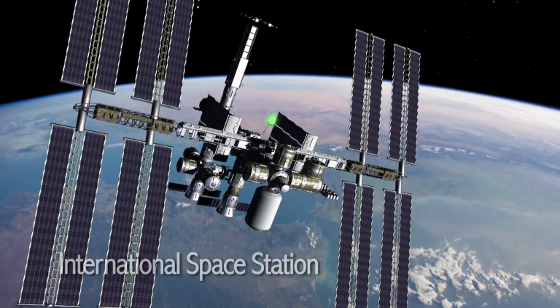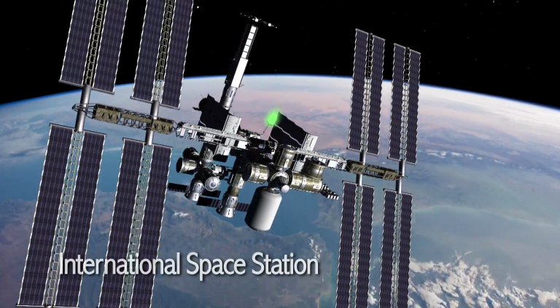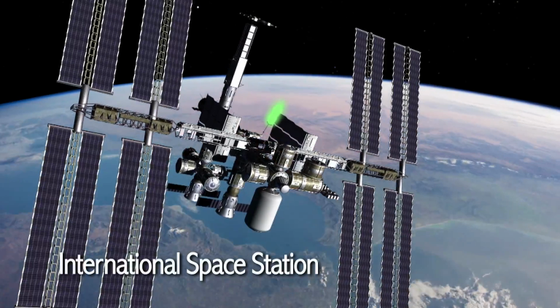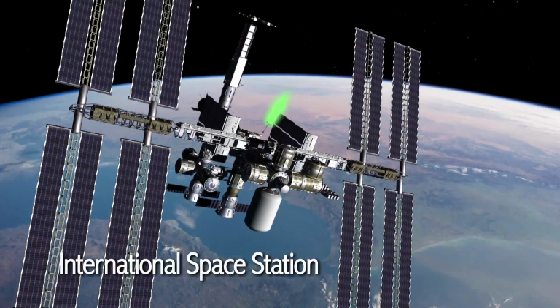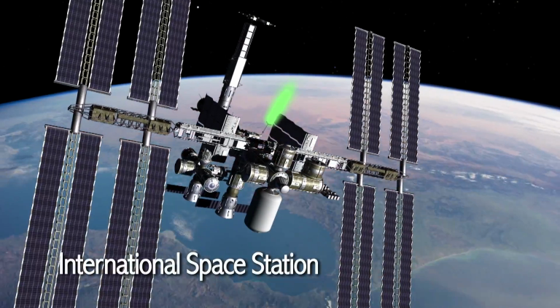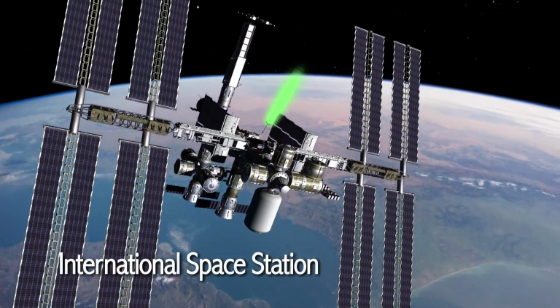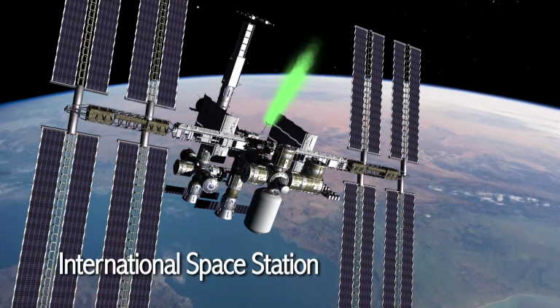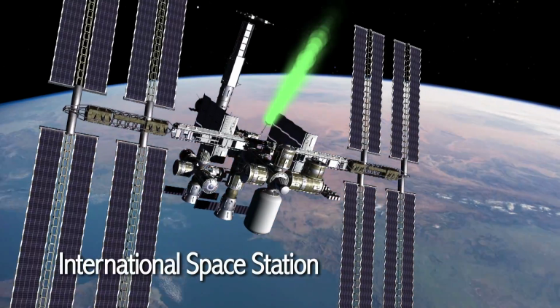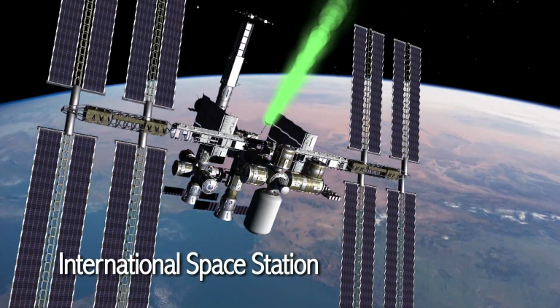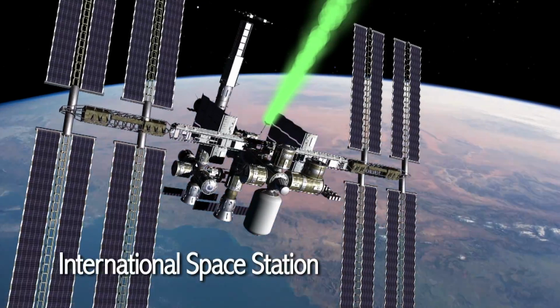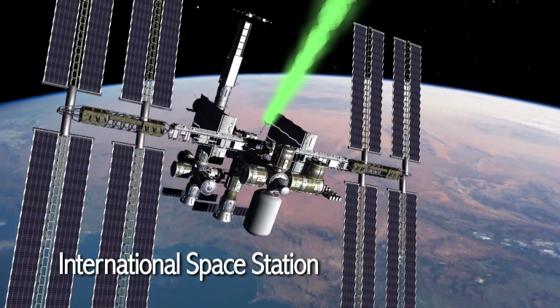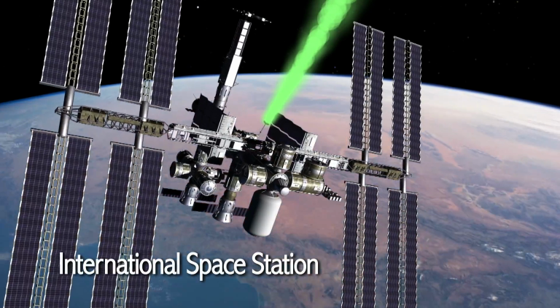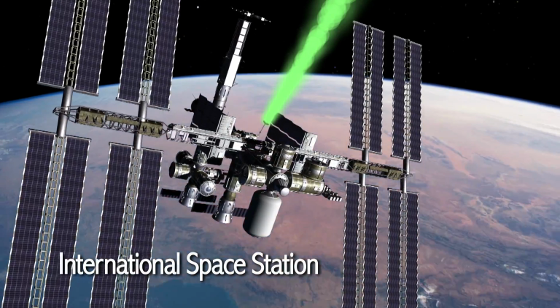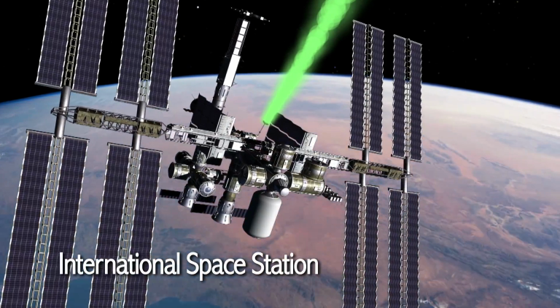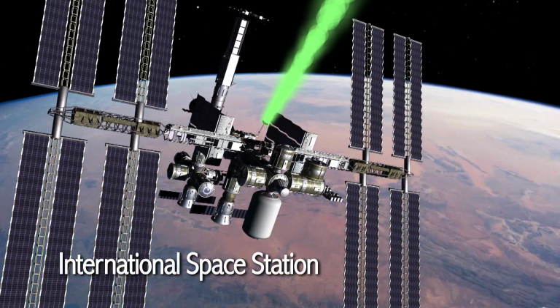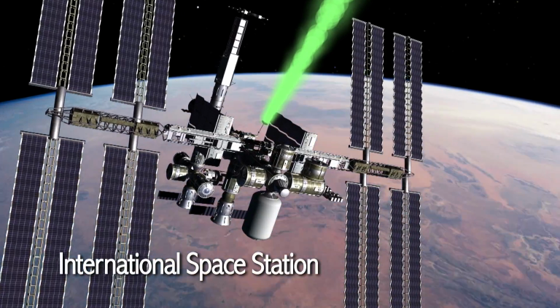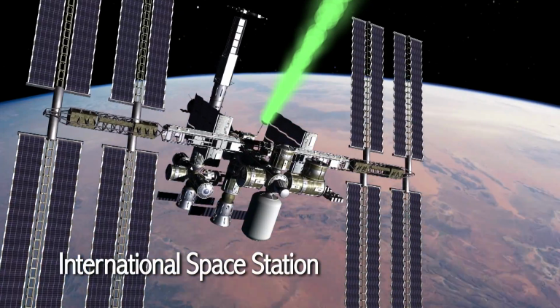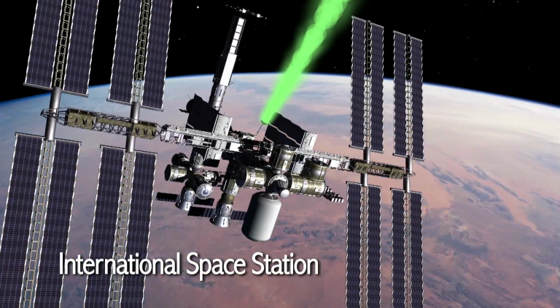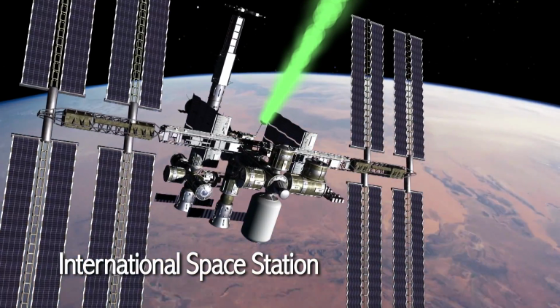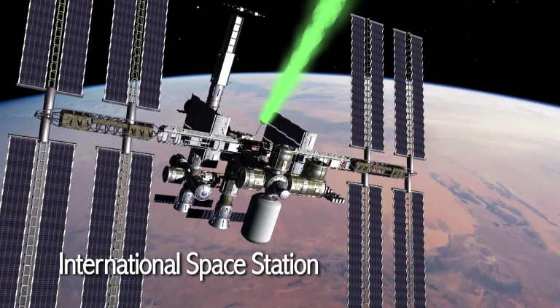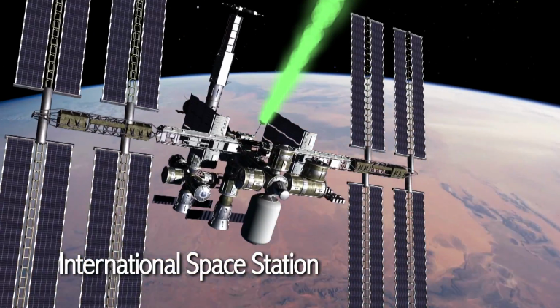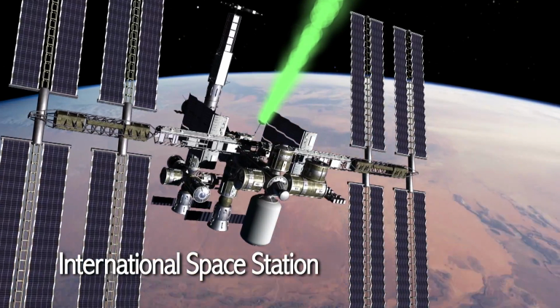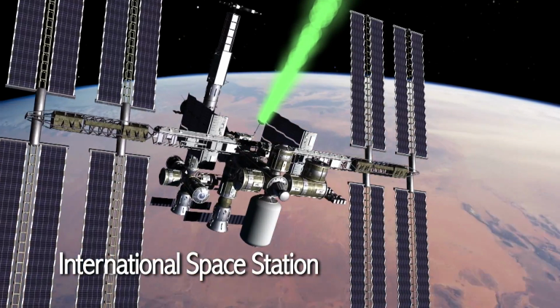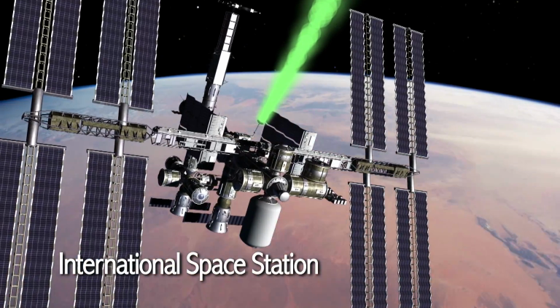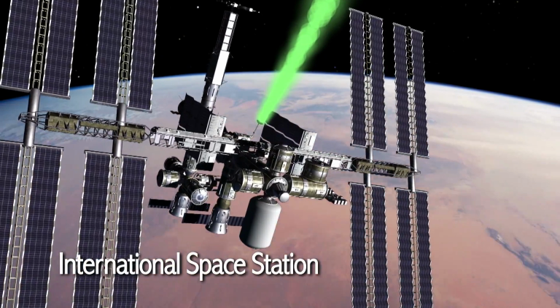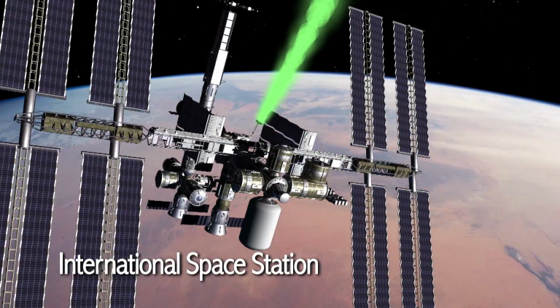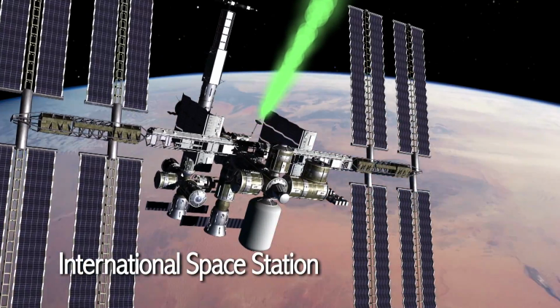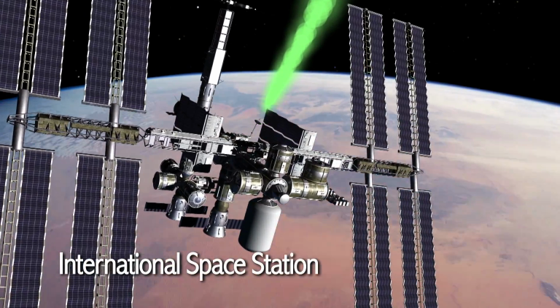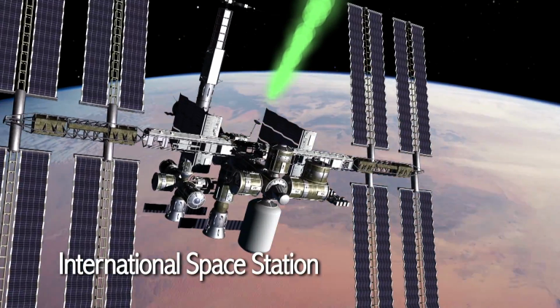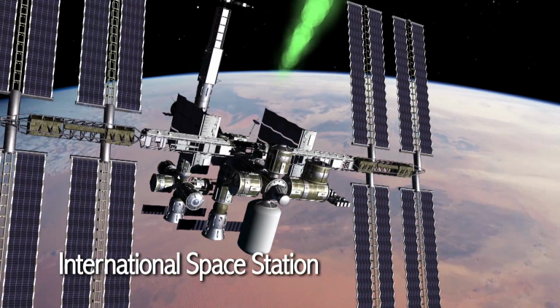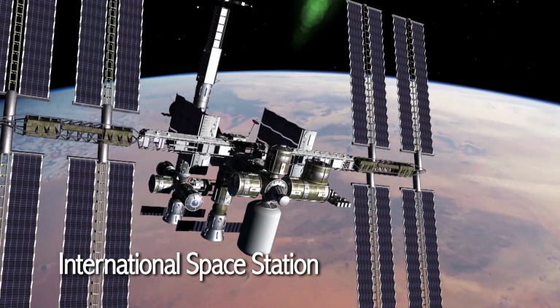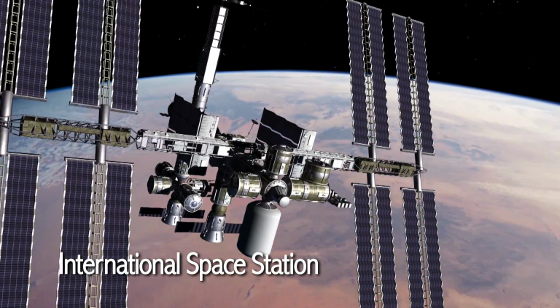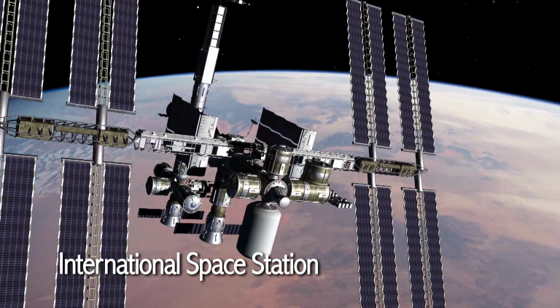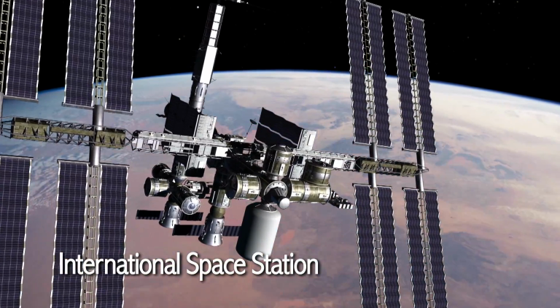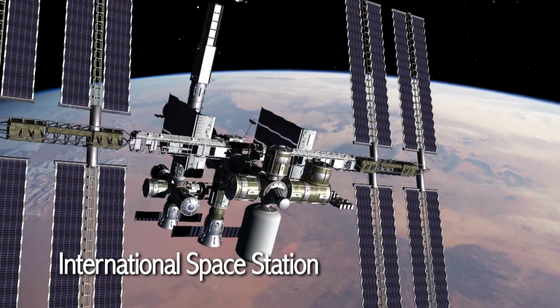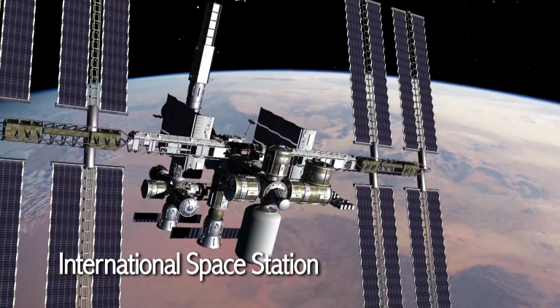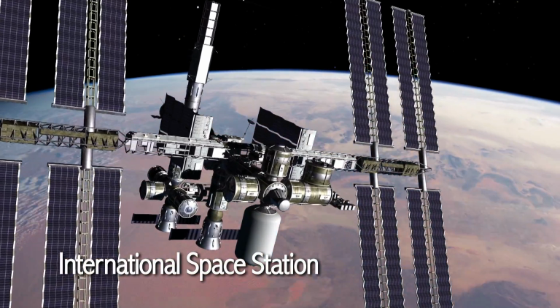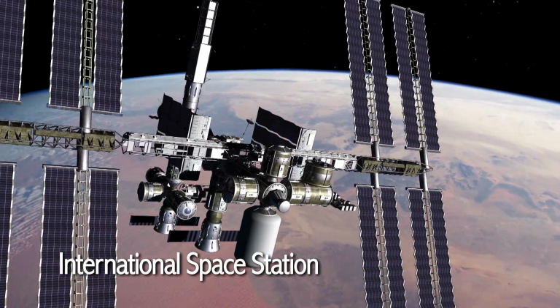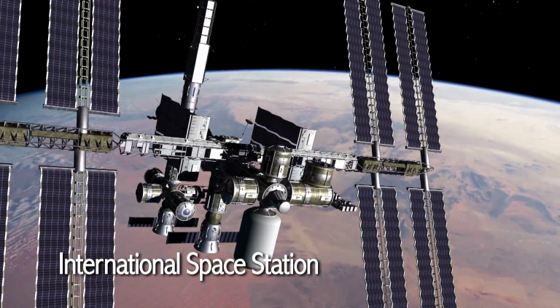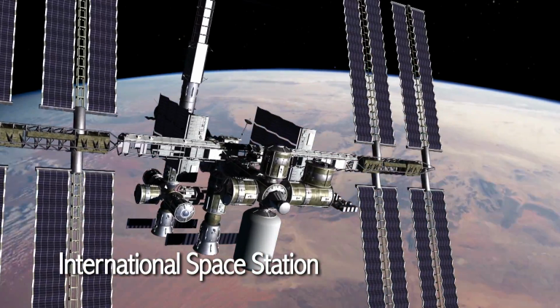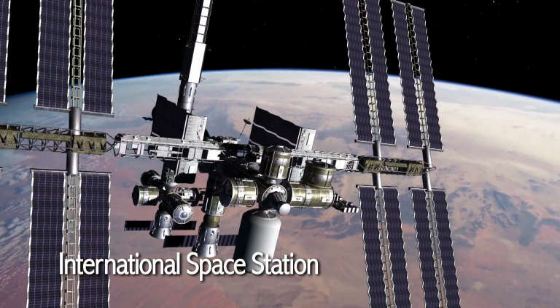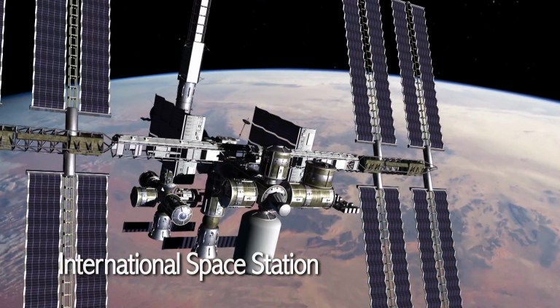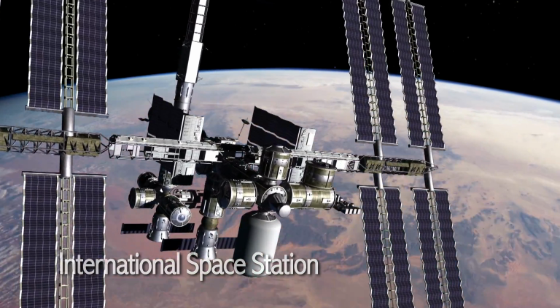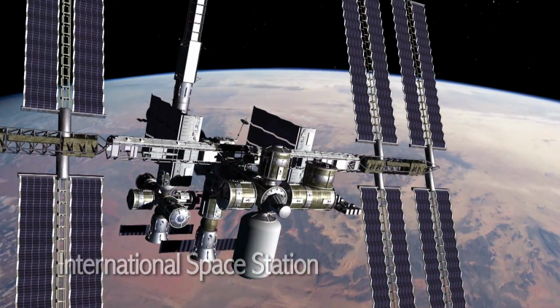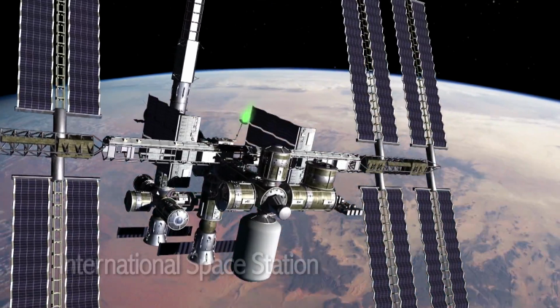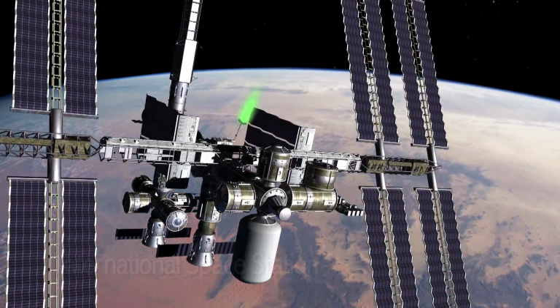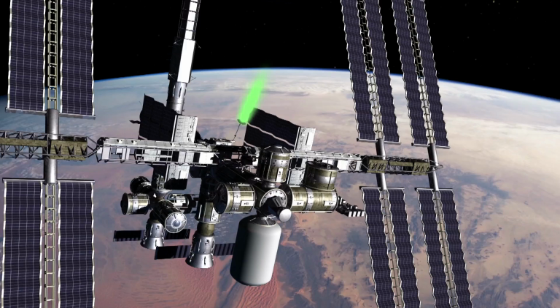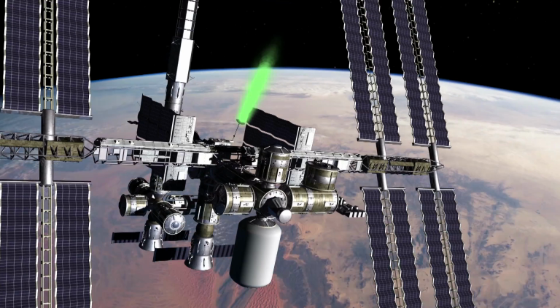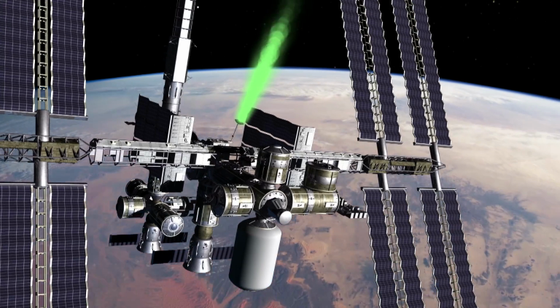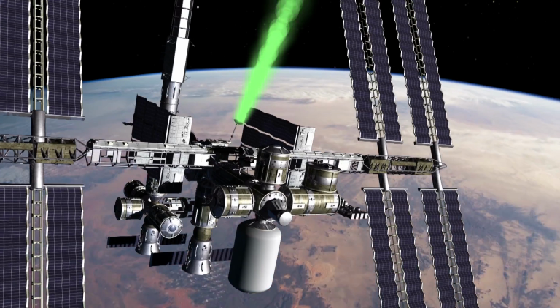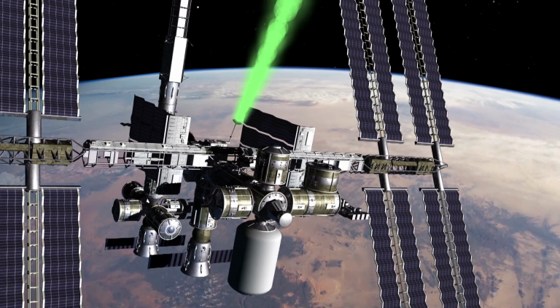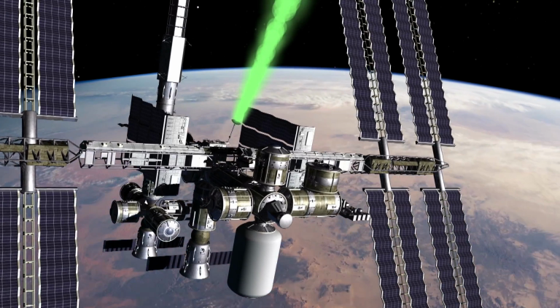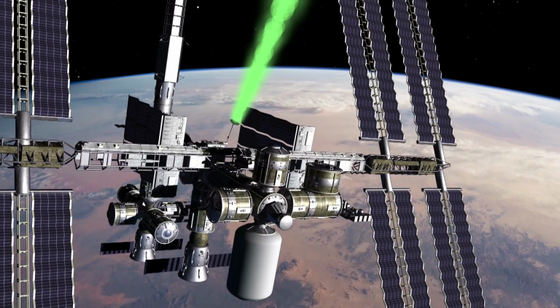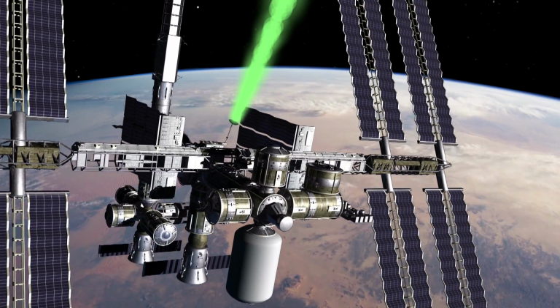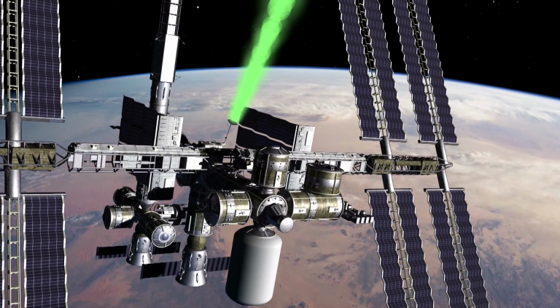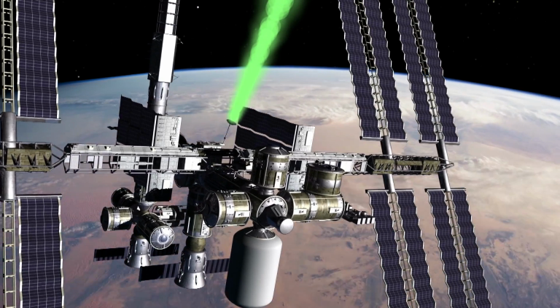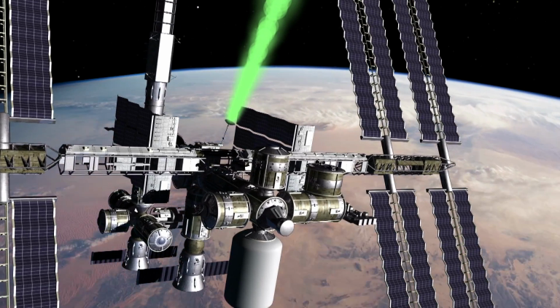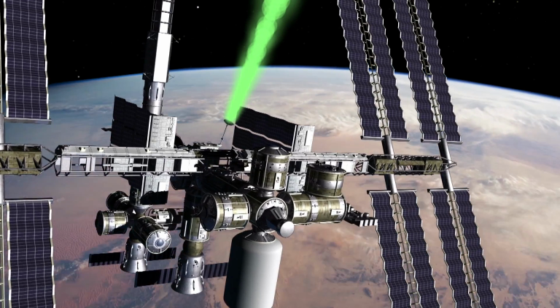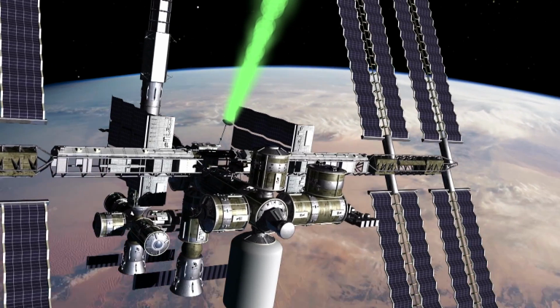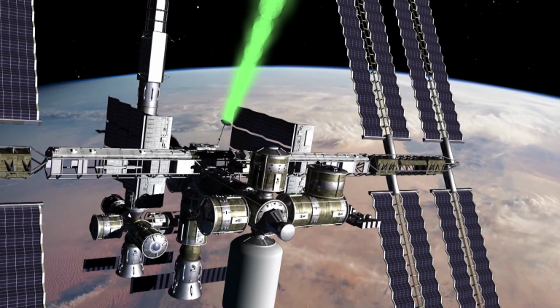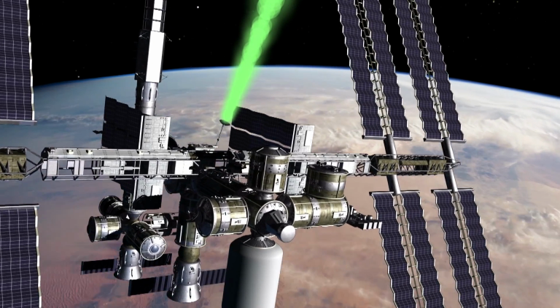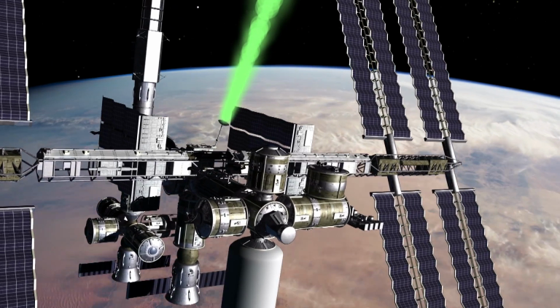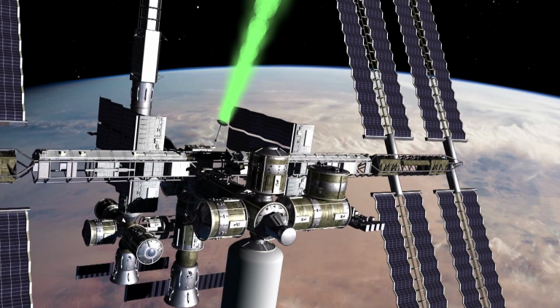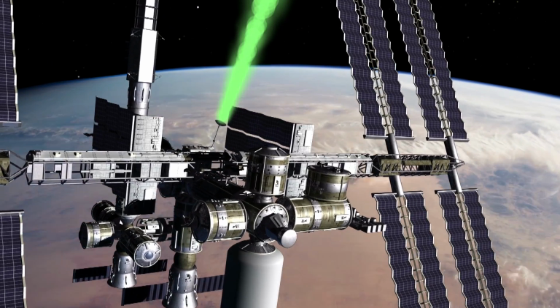The International Space Station, ISS, routes voice and video communications along with data through the TDRS fleet.